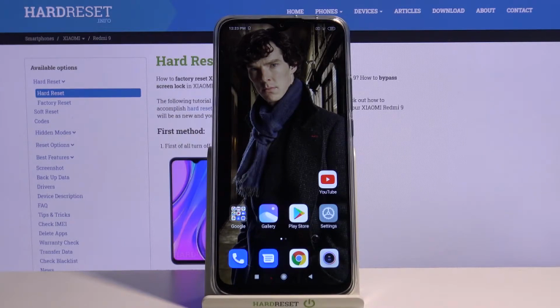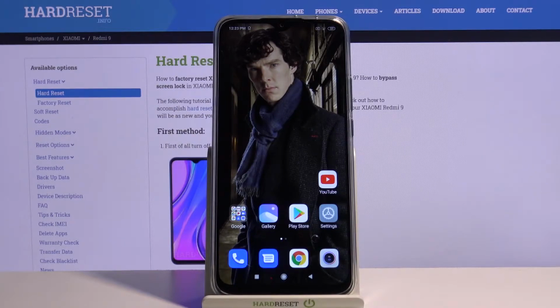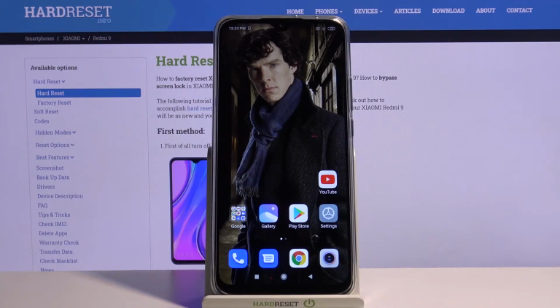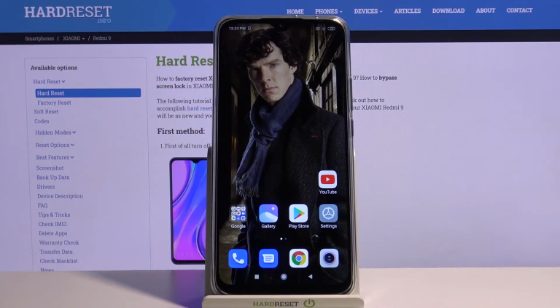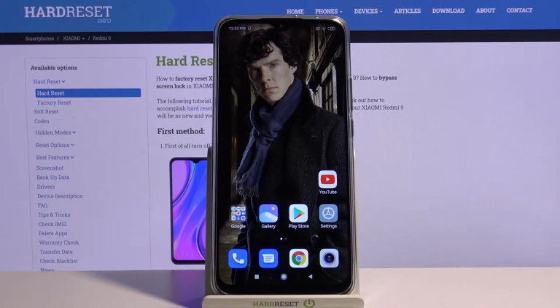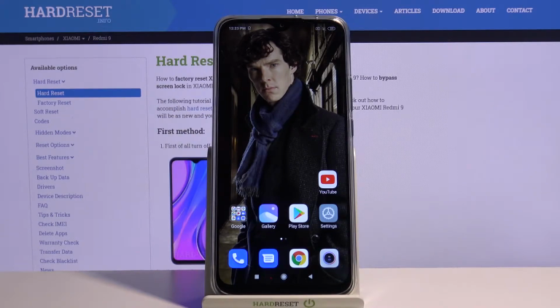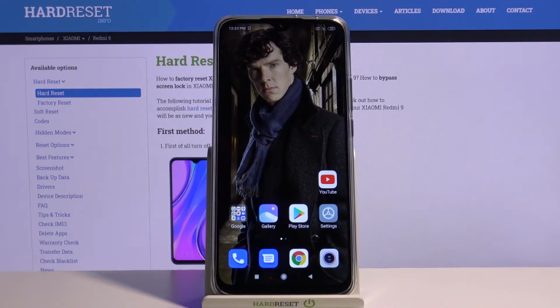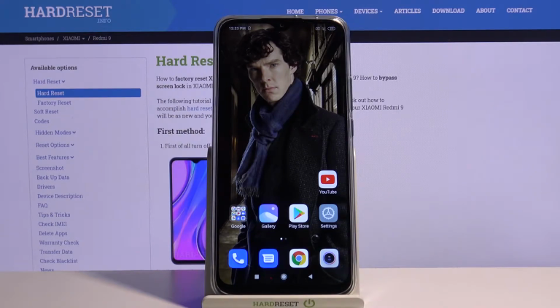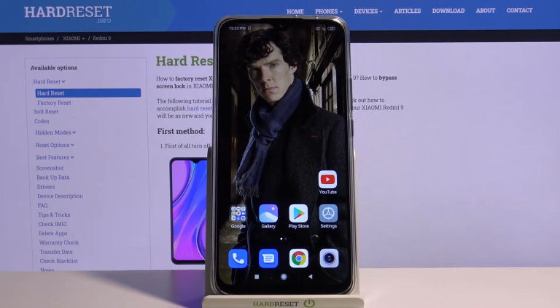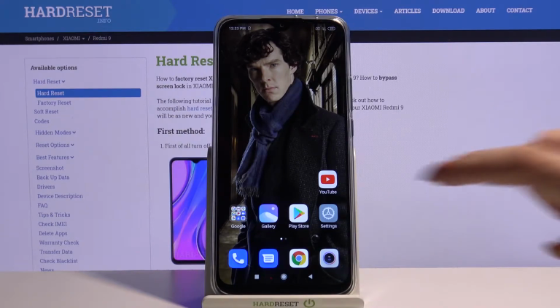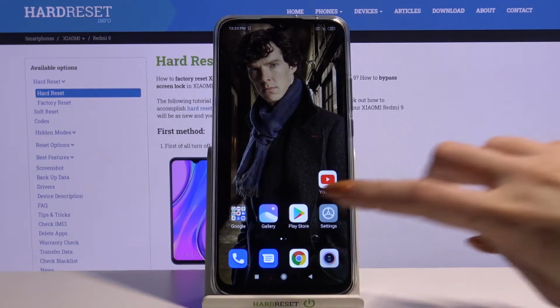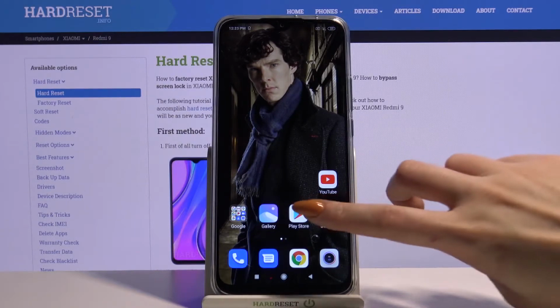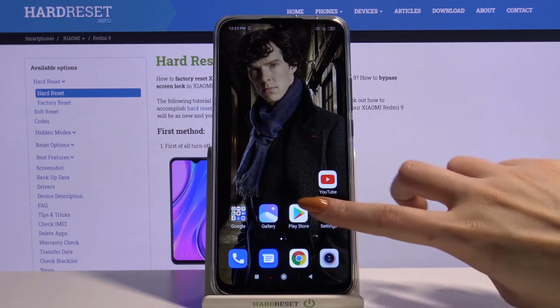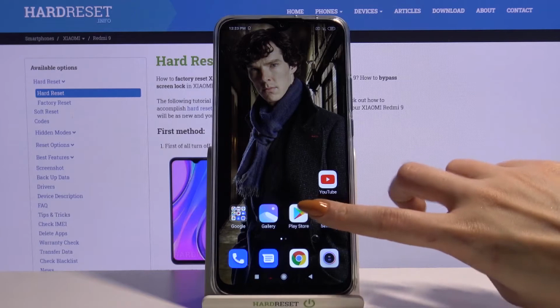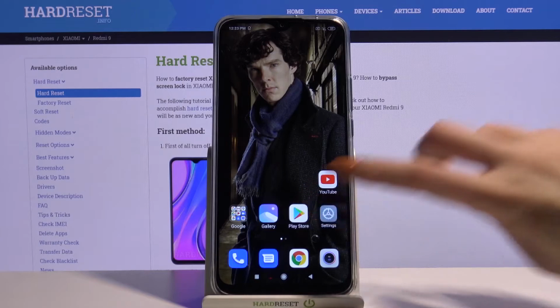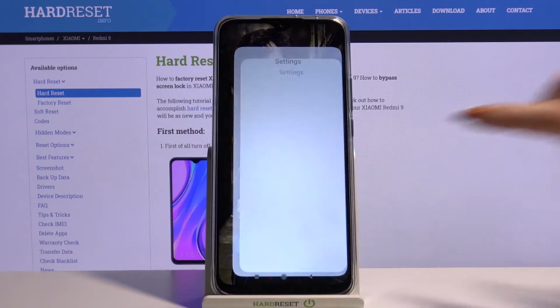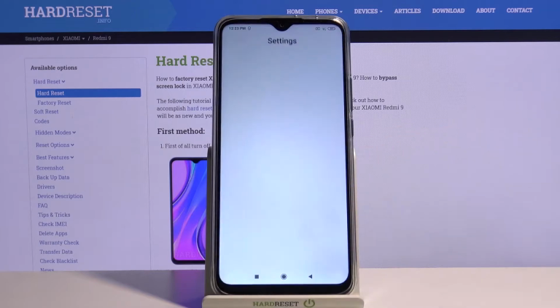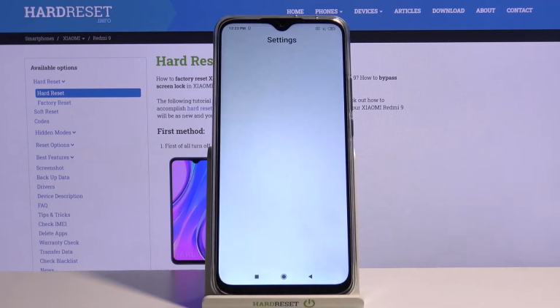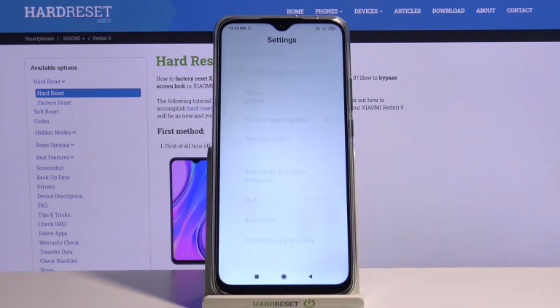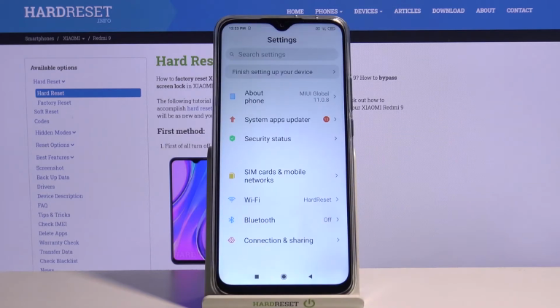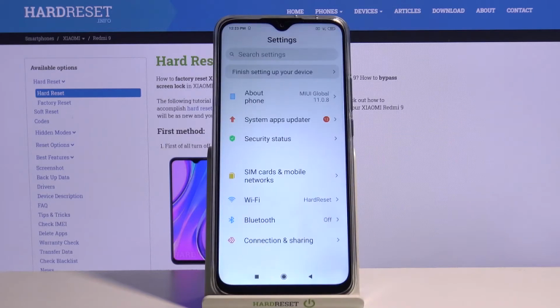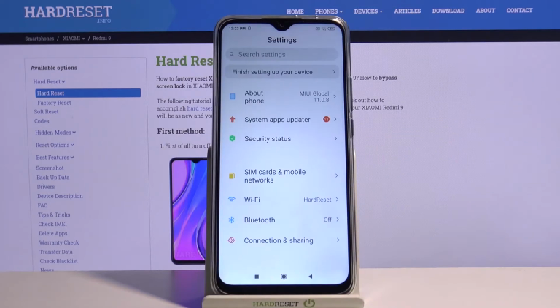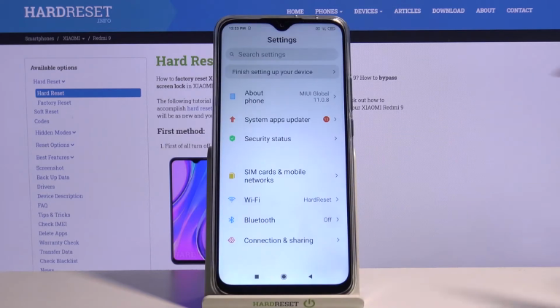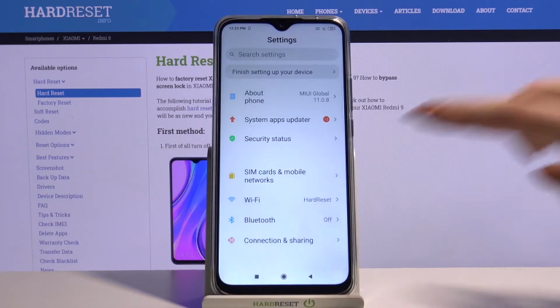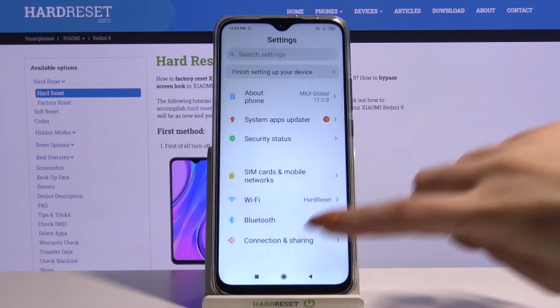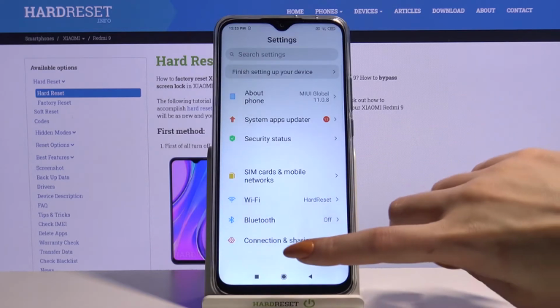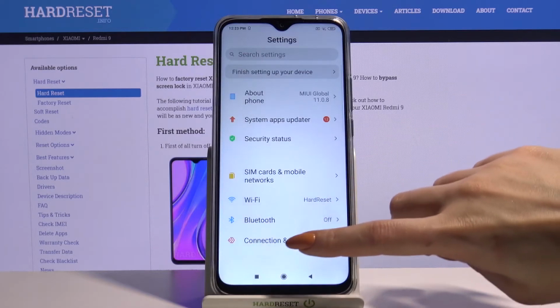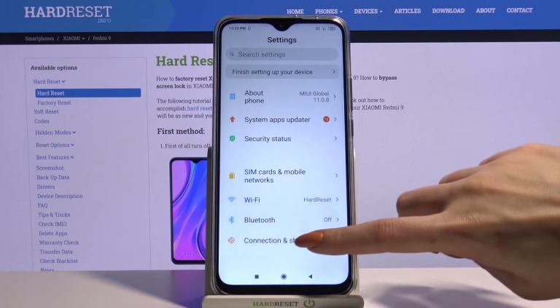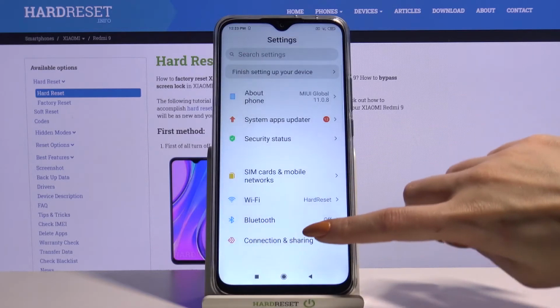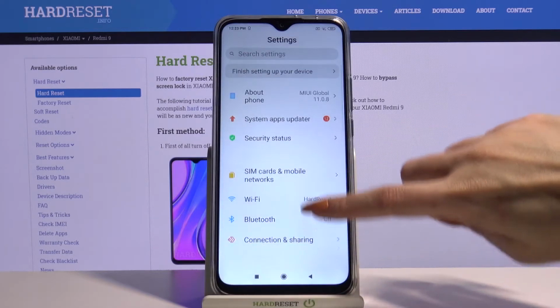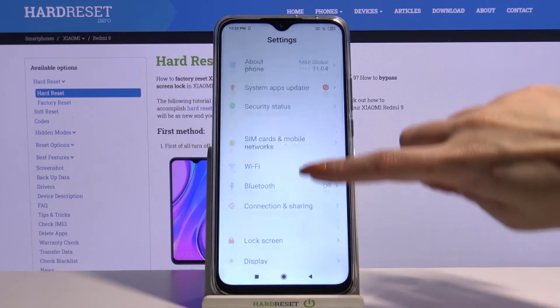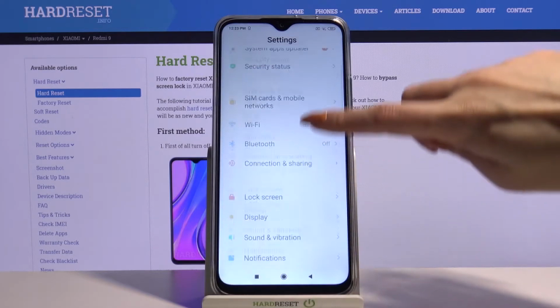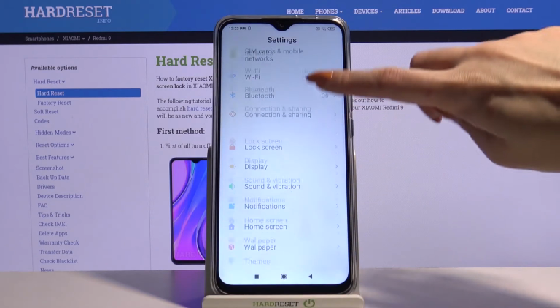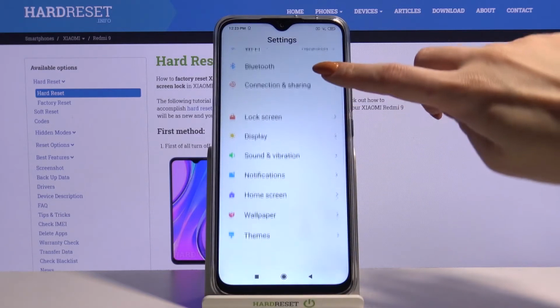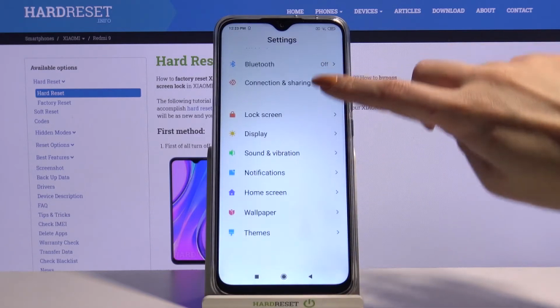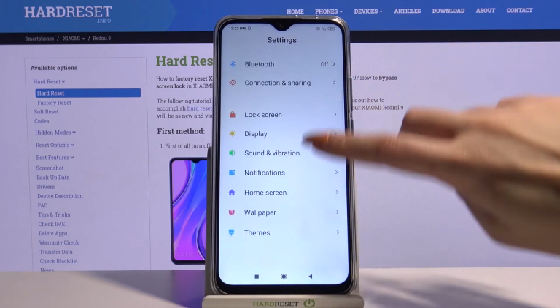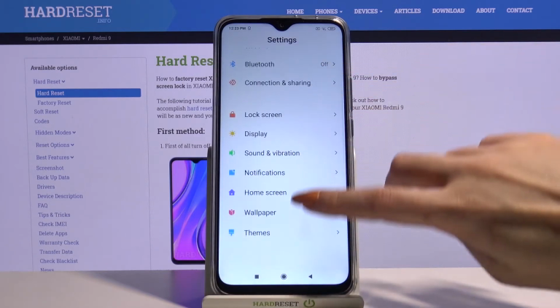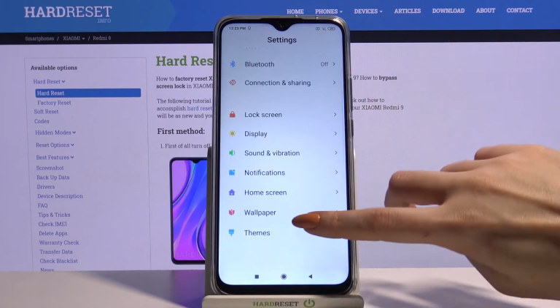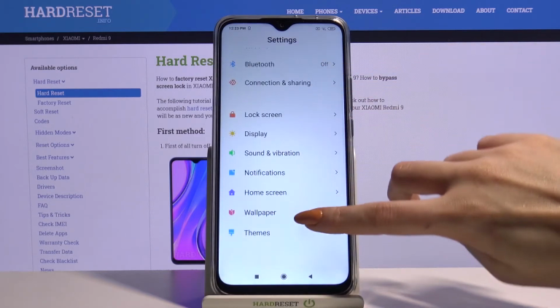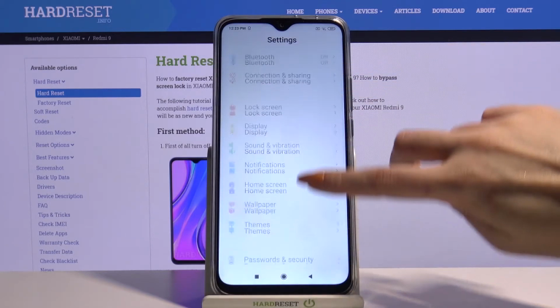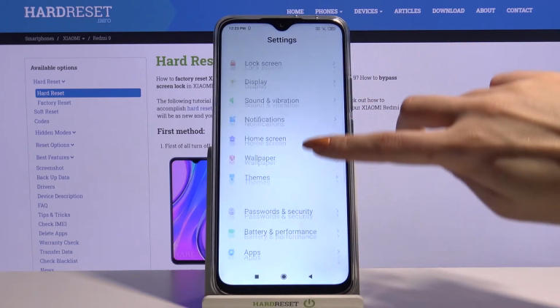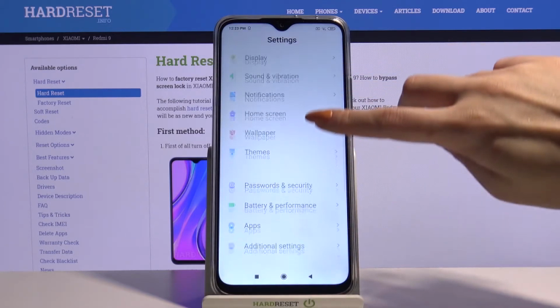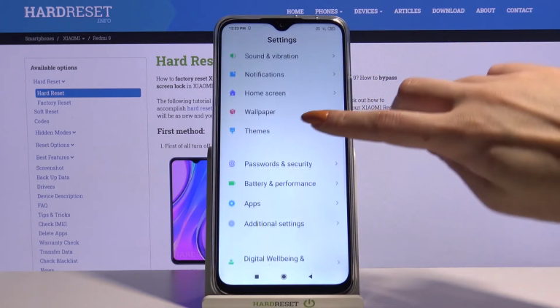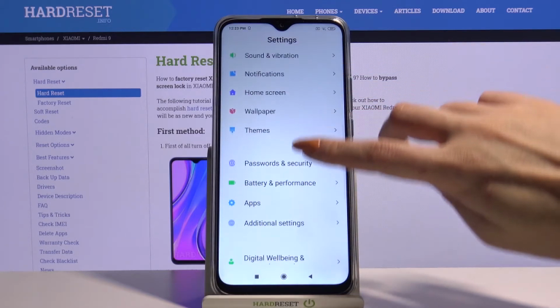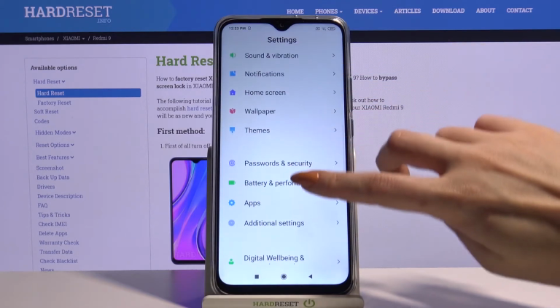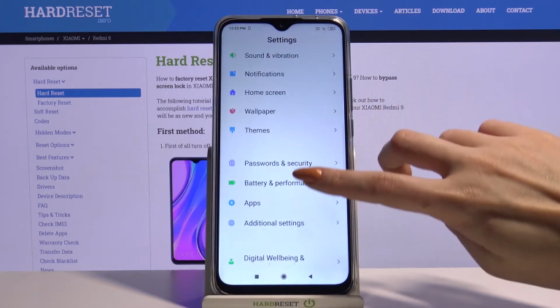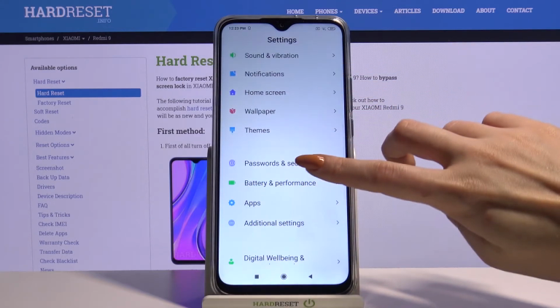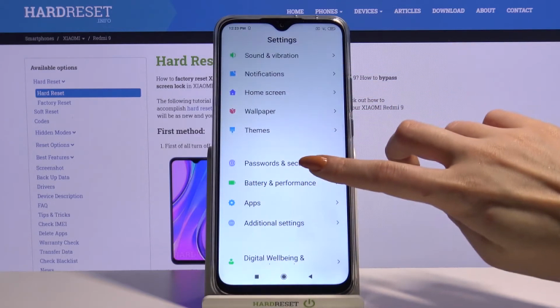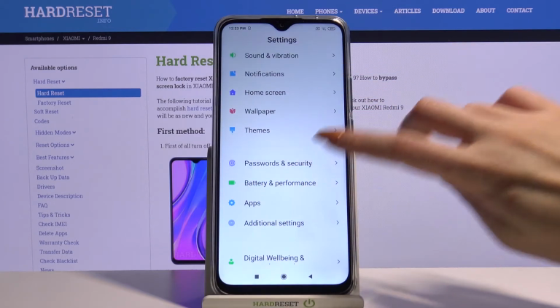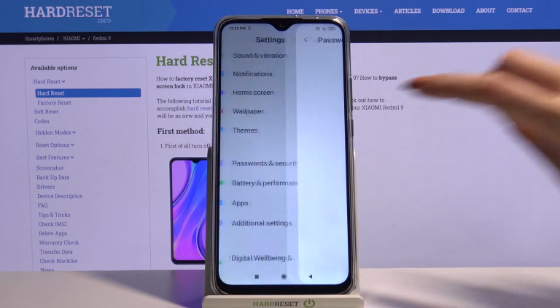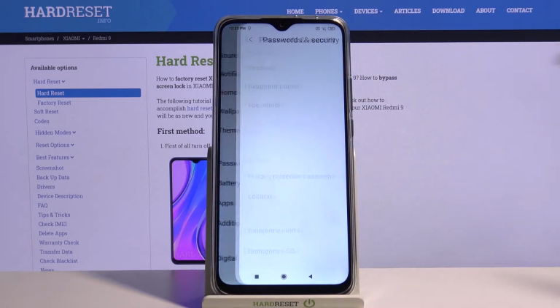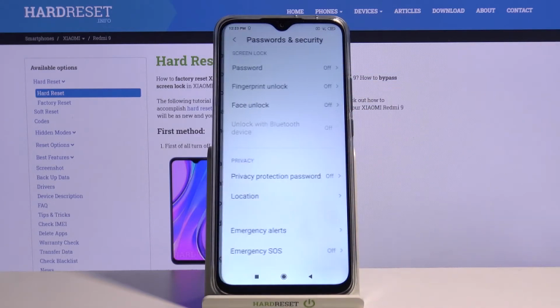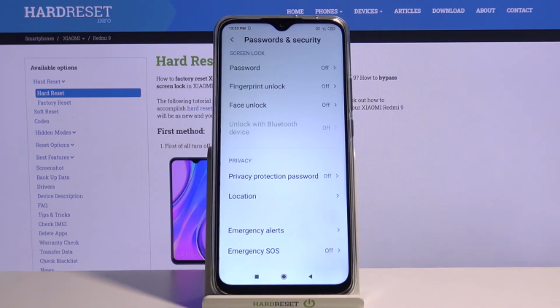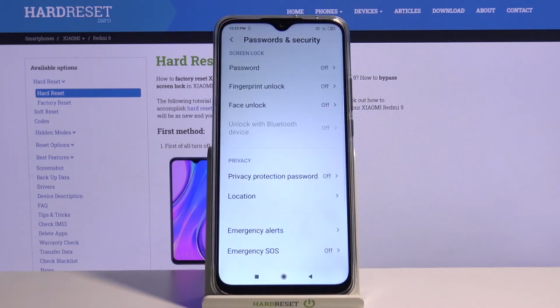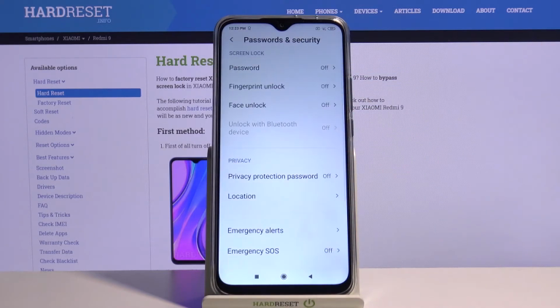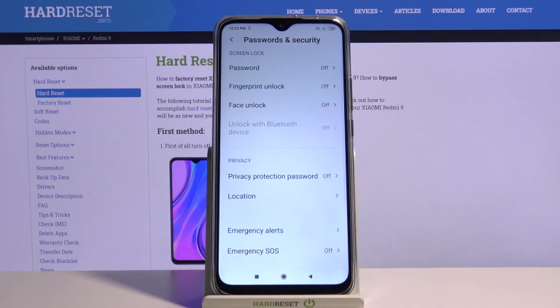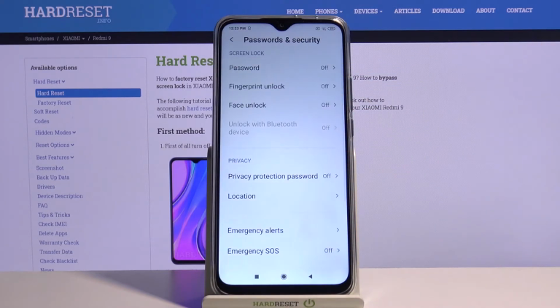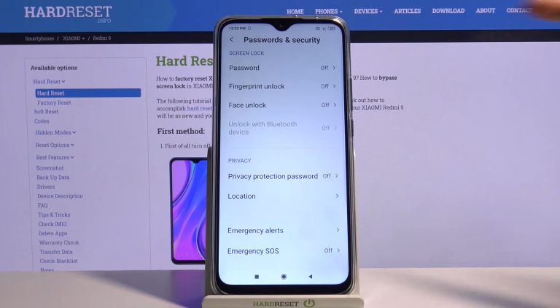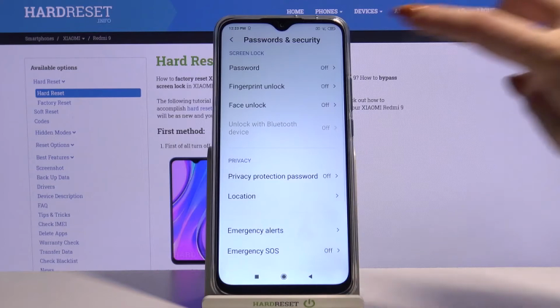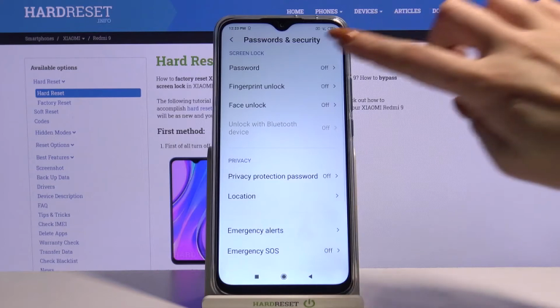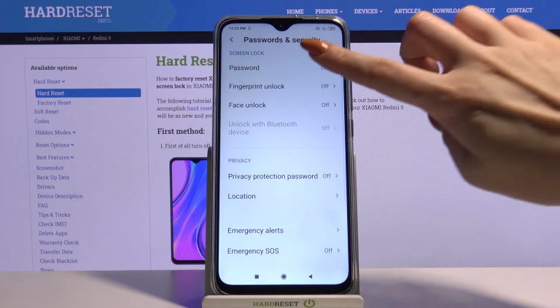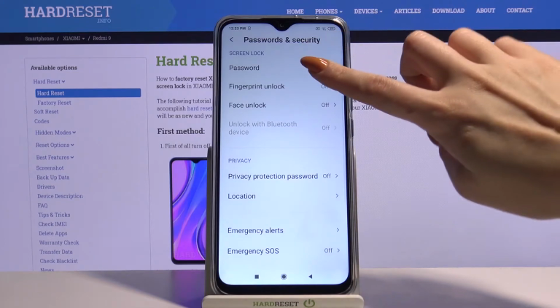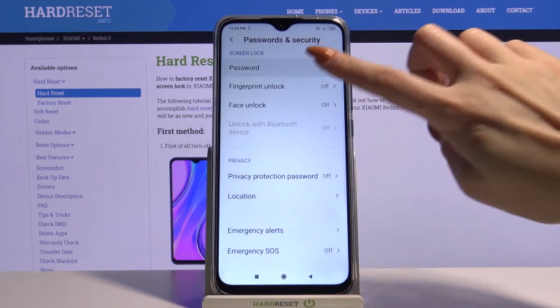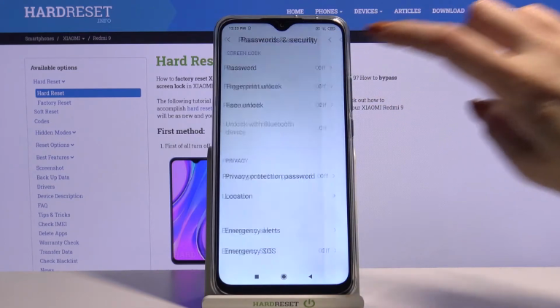Firstly, open Settings. Now scroll down and choose Password and Security, then Password.